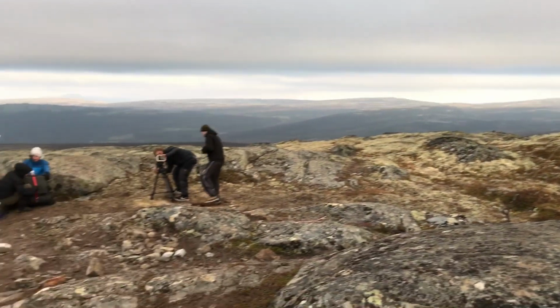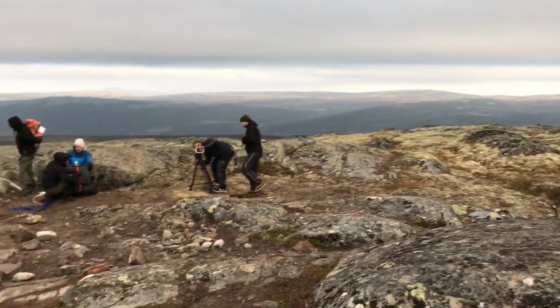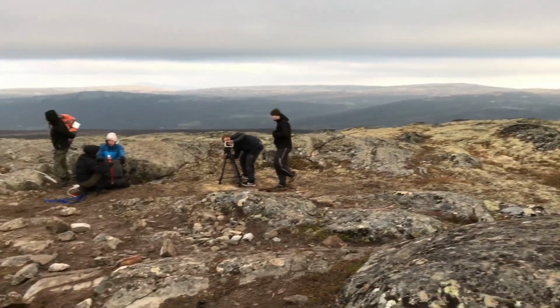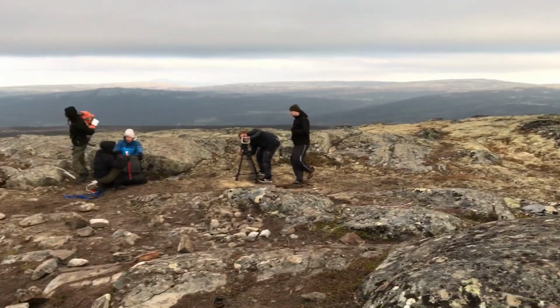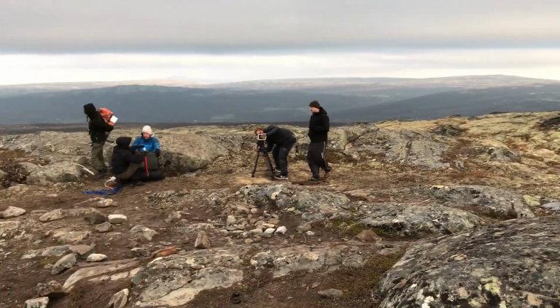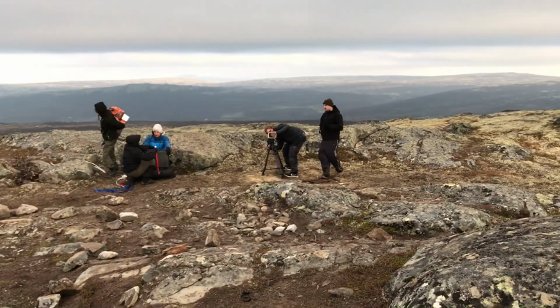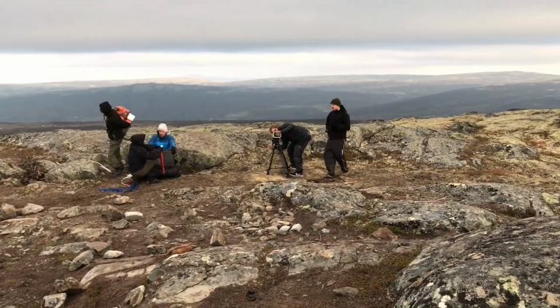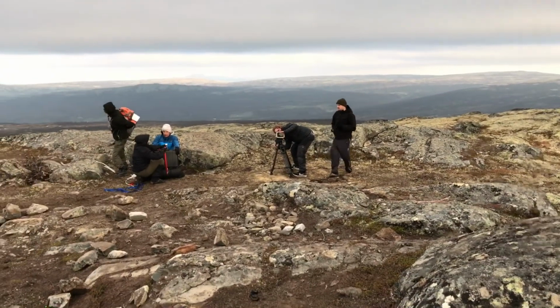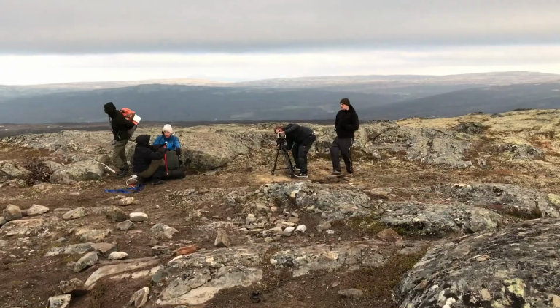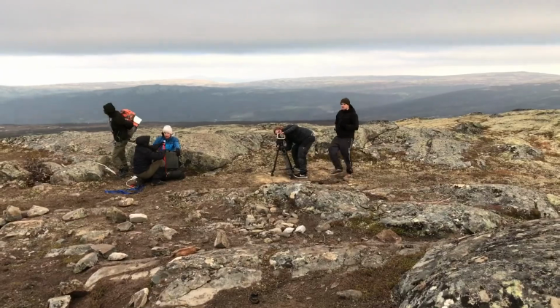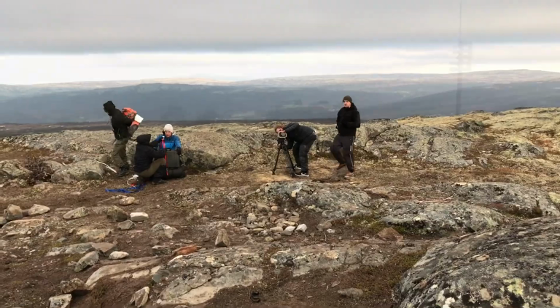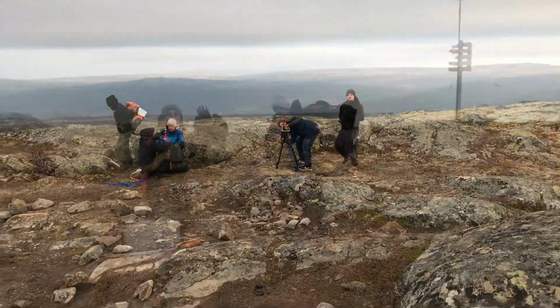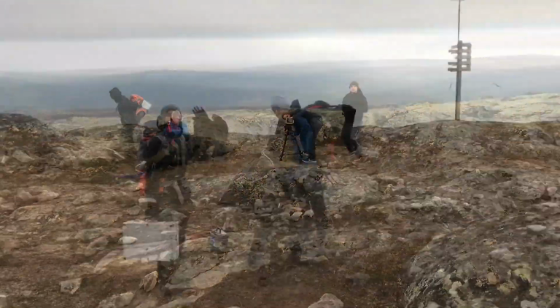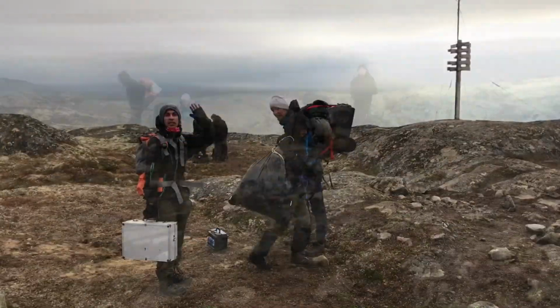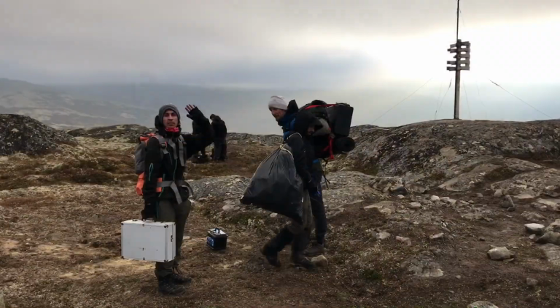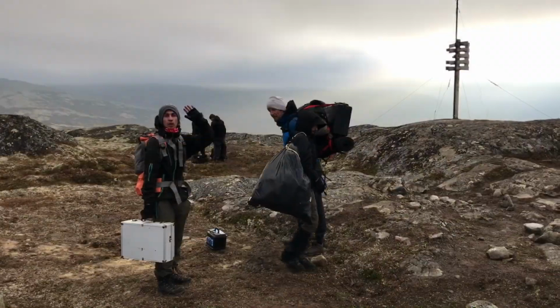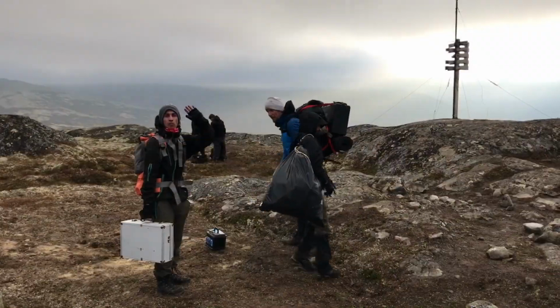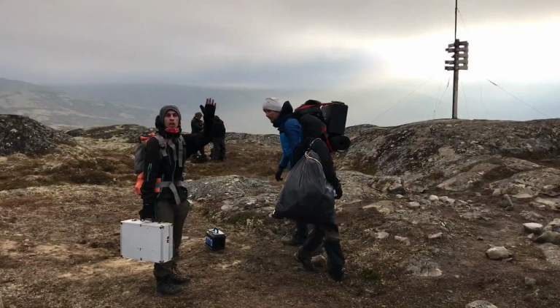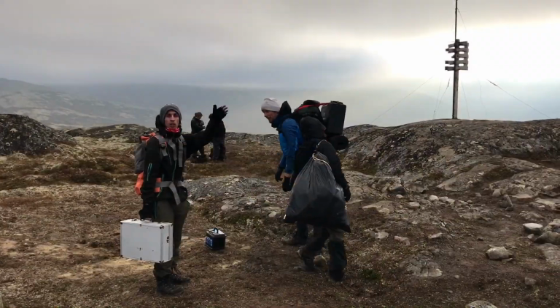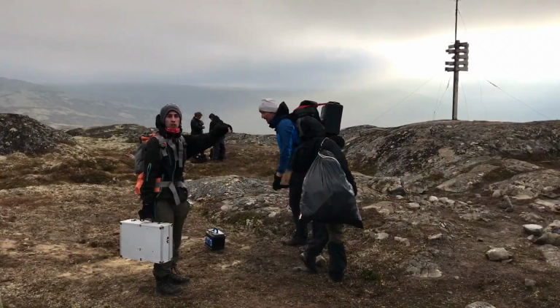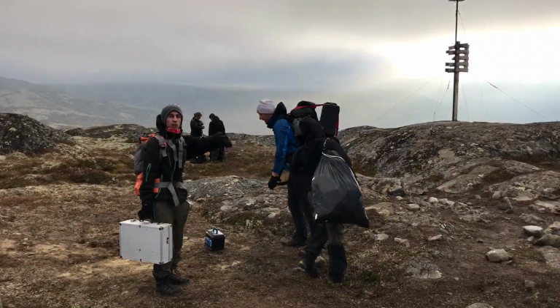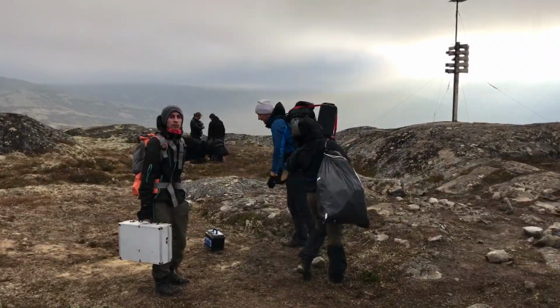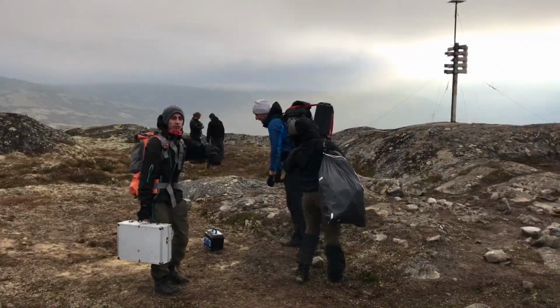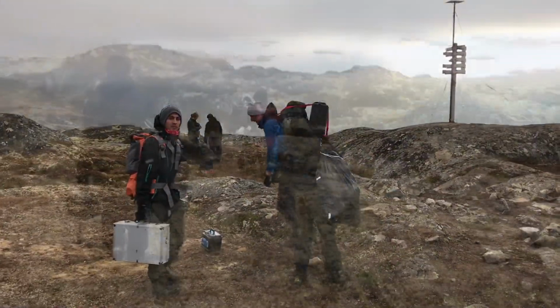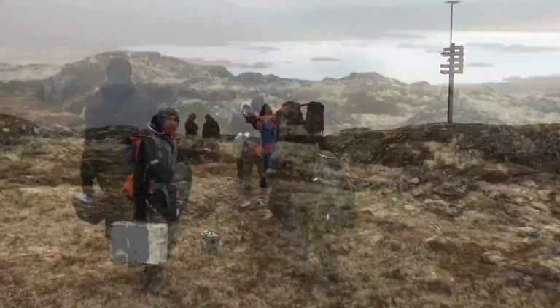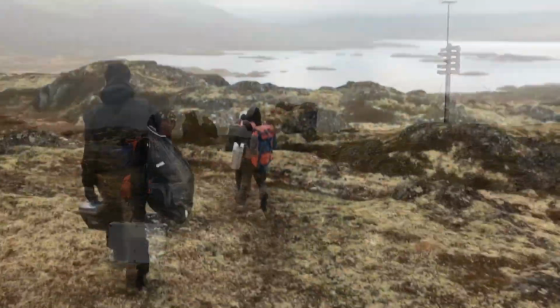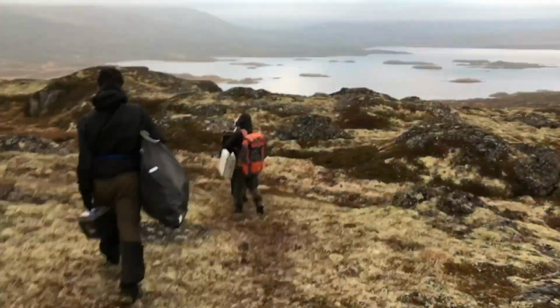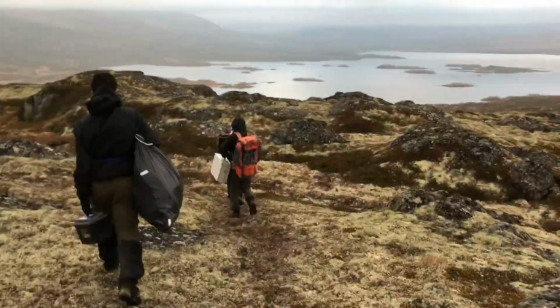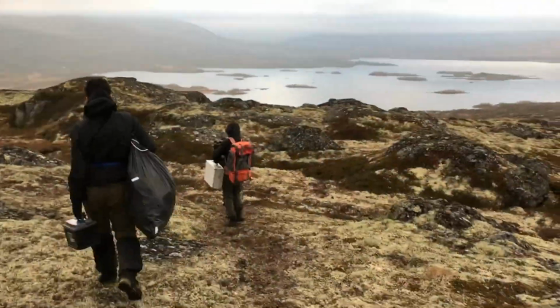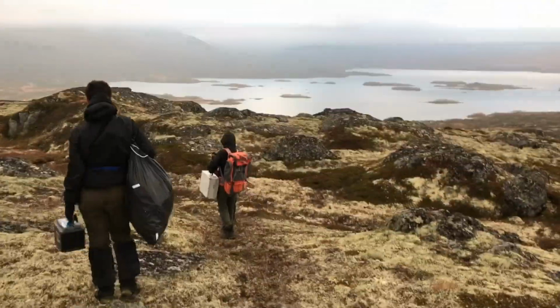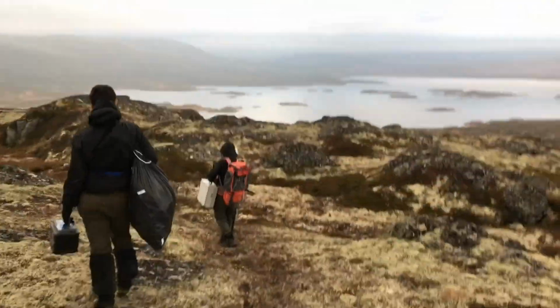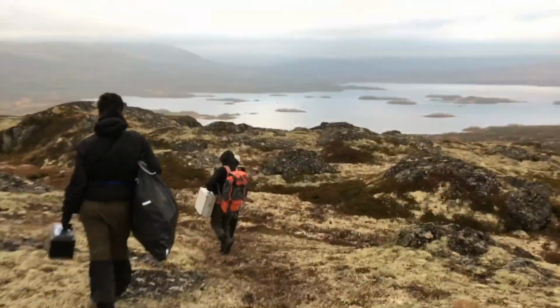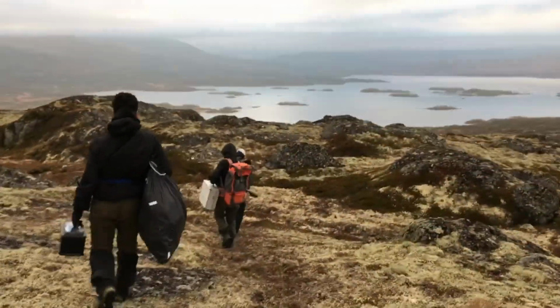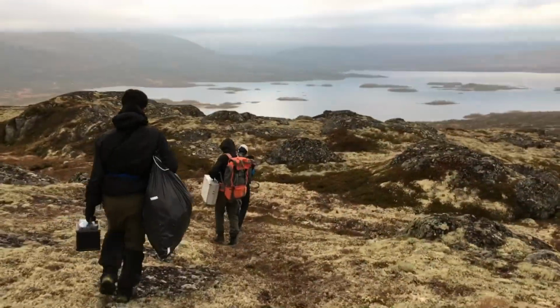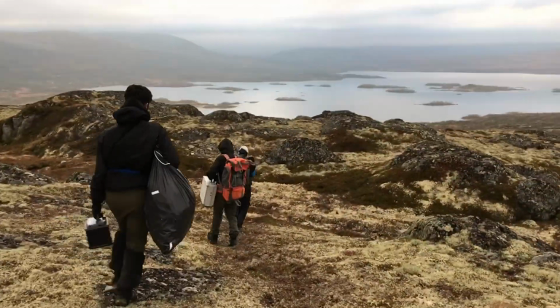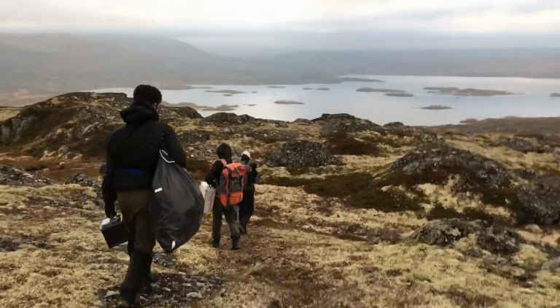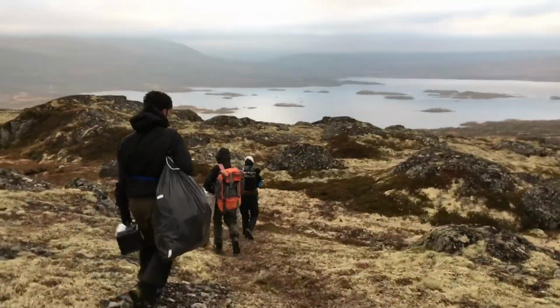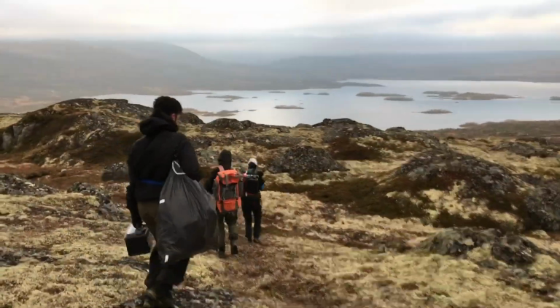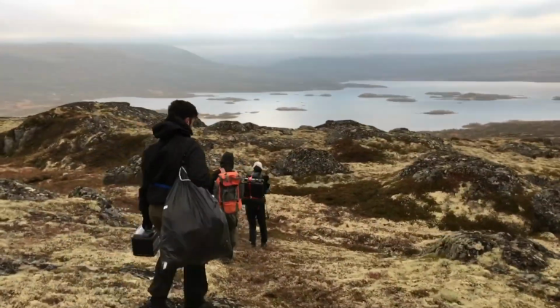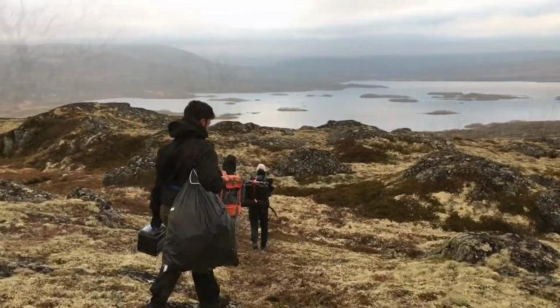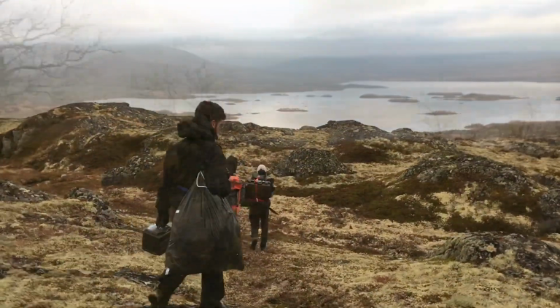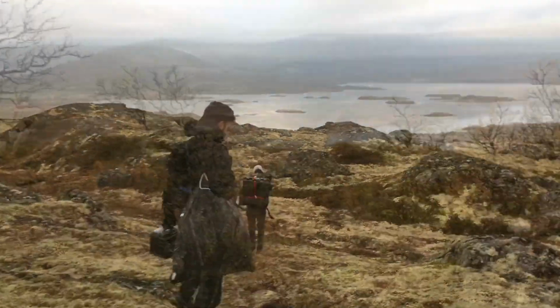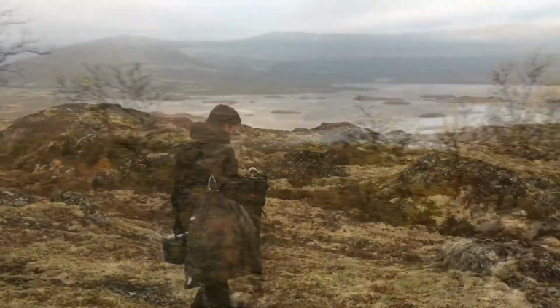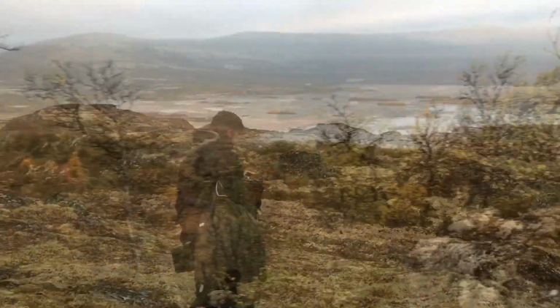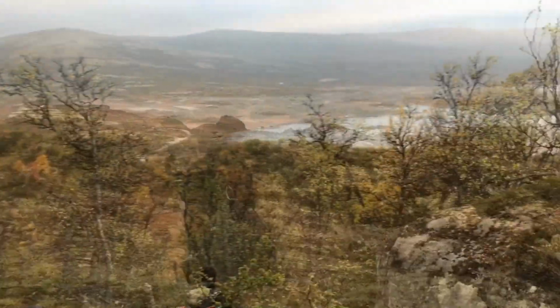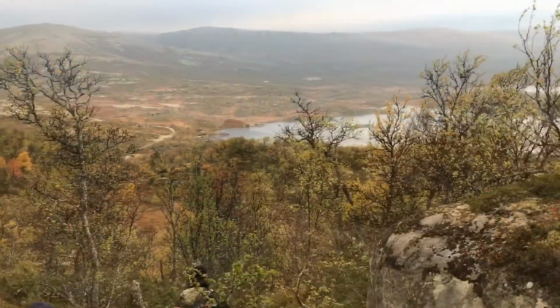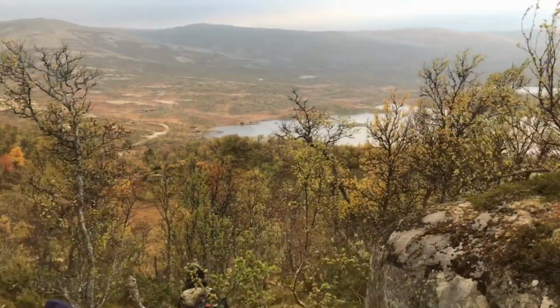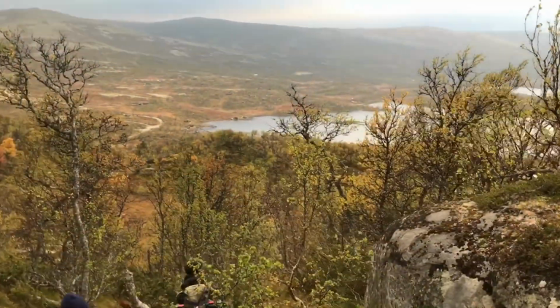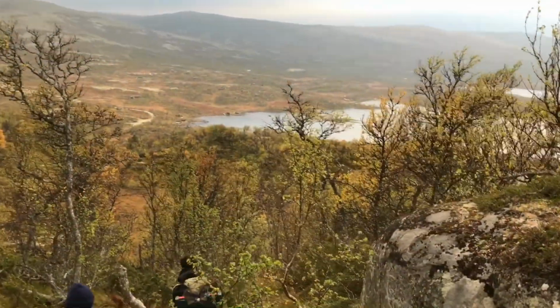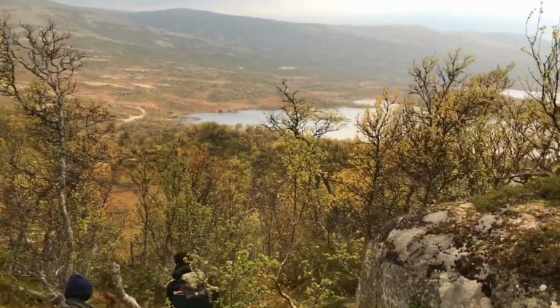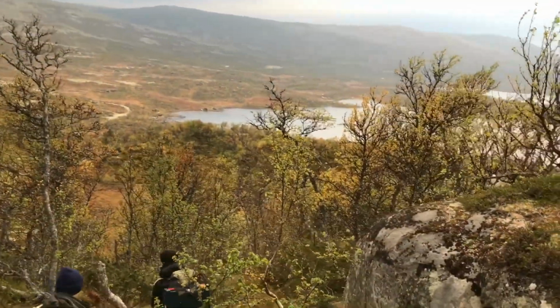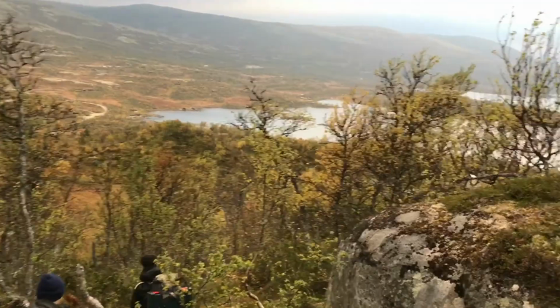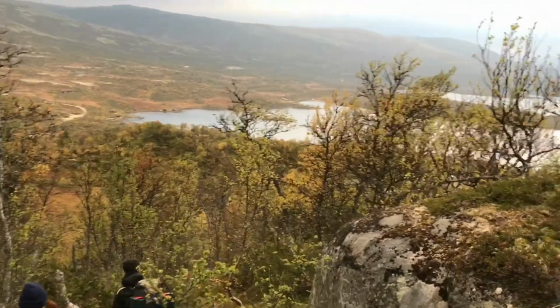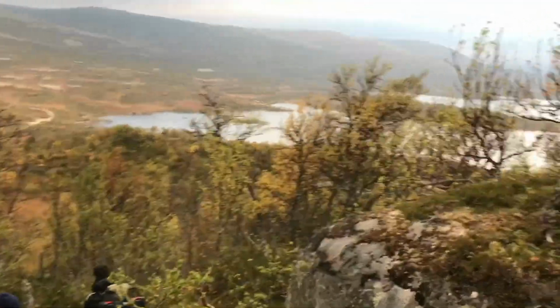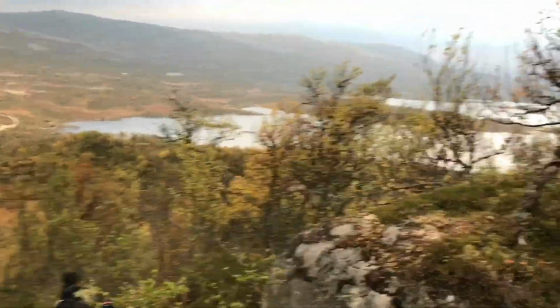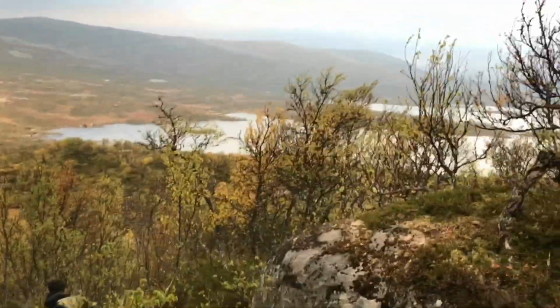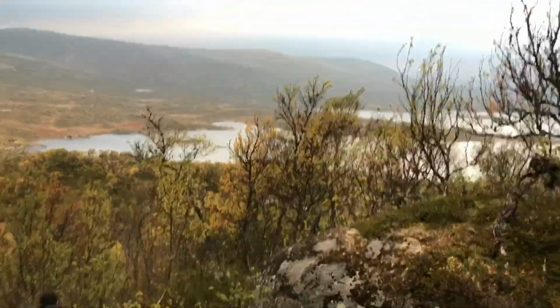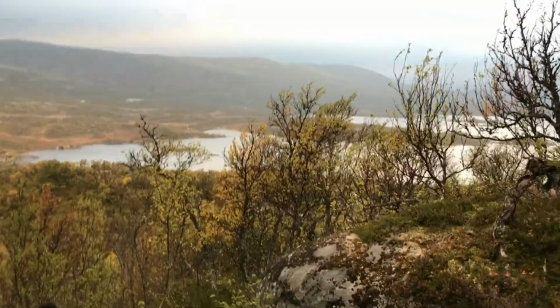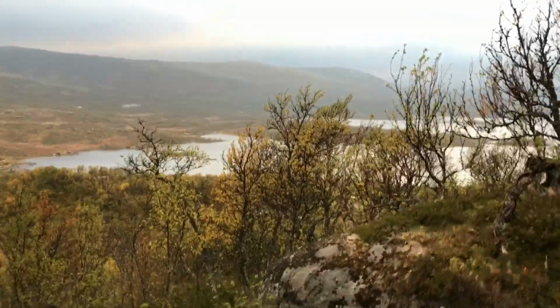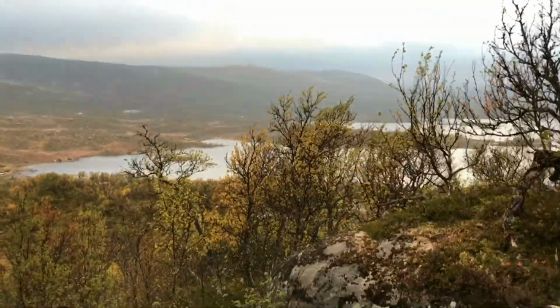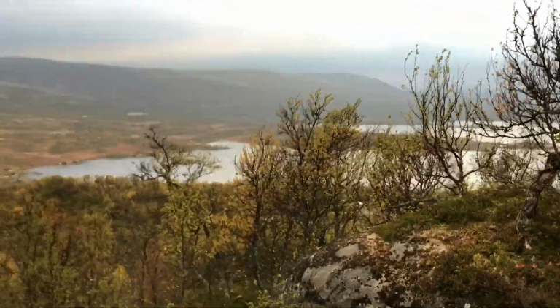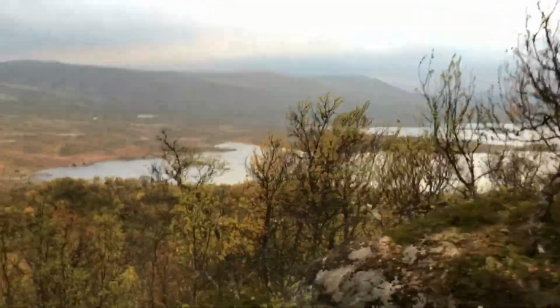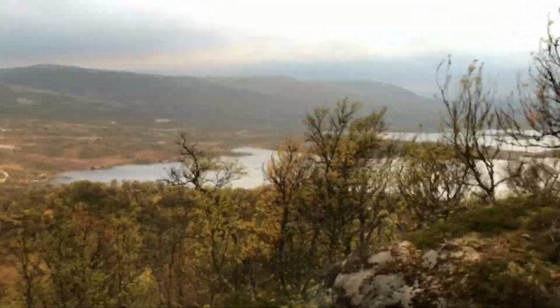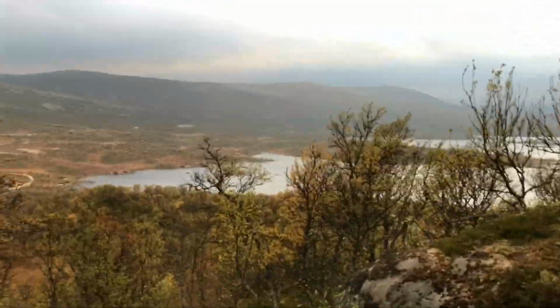This is the last couple of guys. This is a shortcut. It's beautiful by the lake up here.